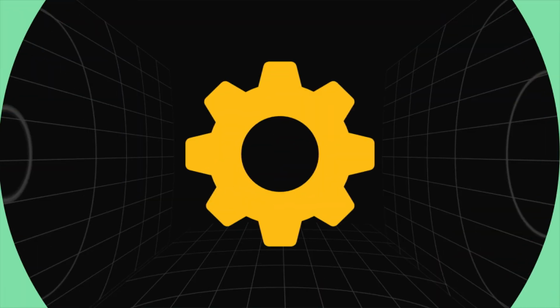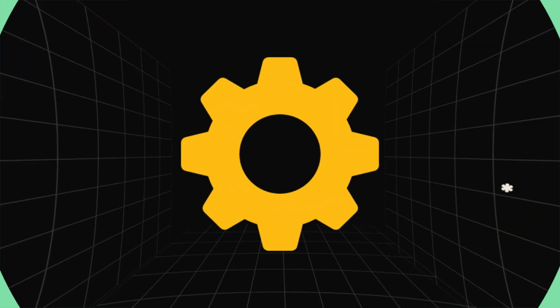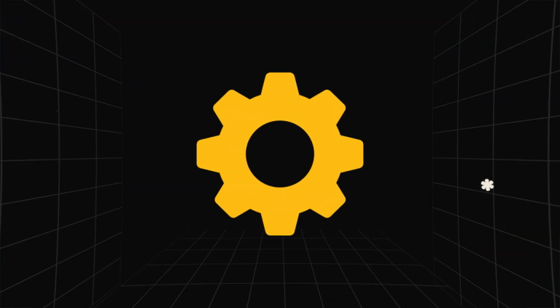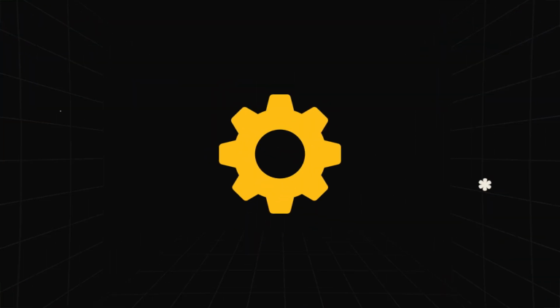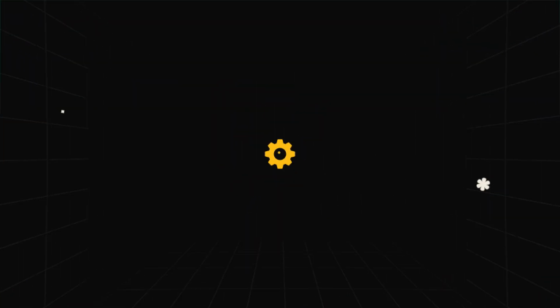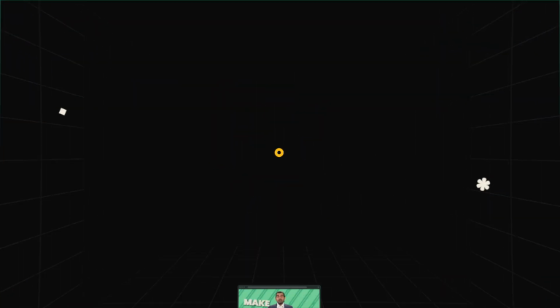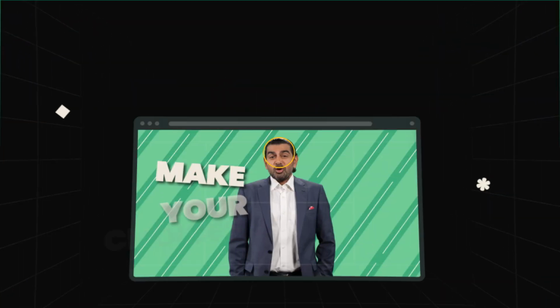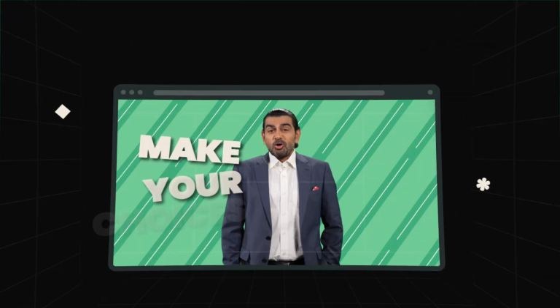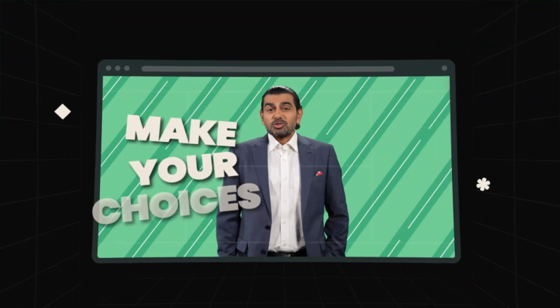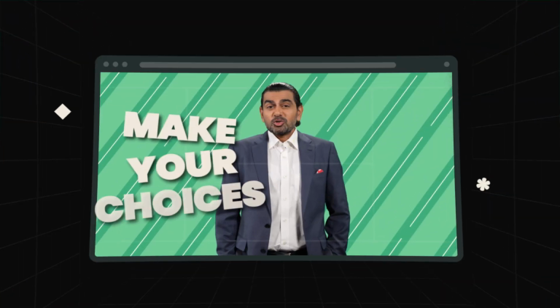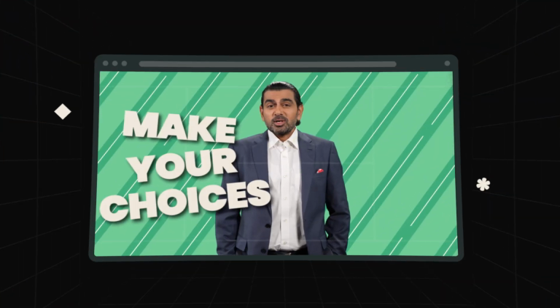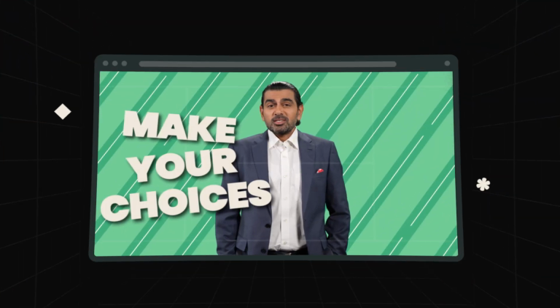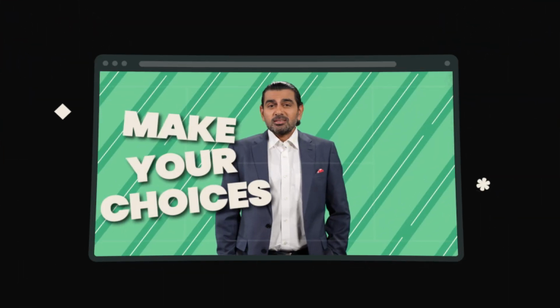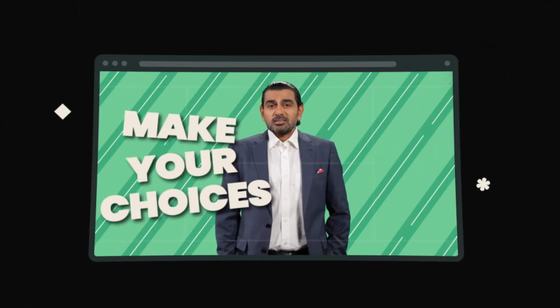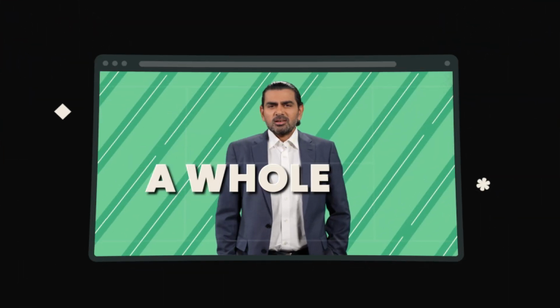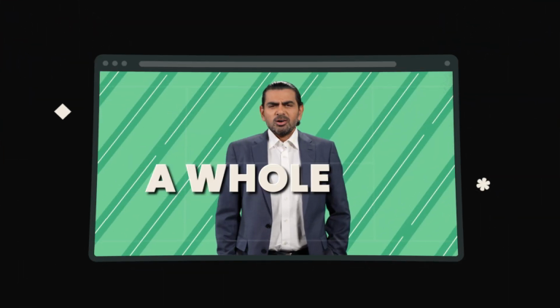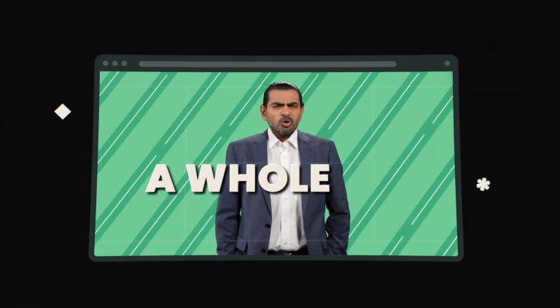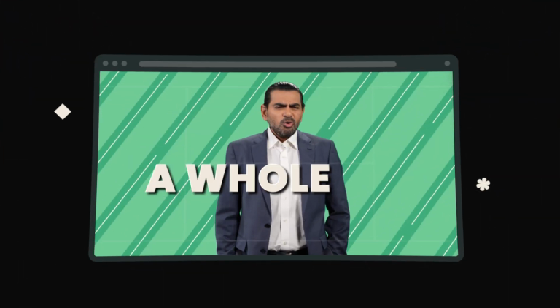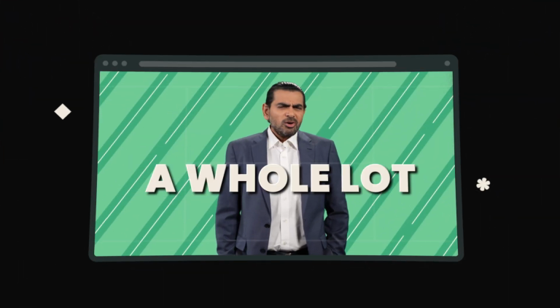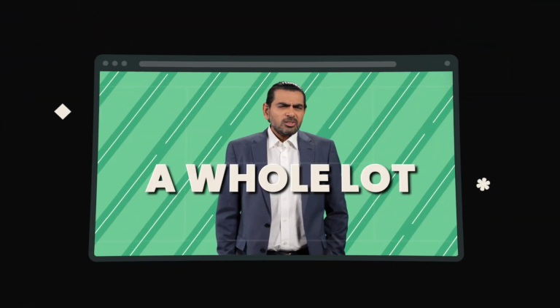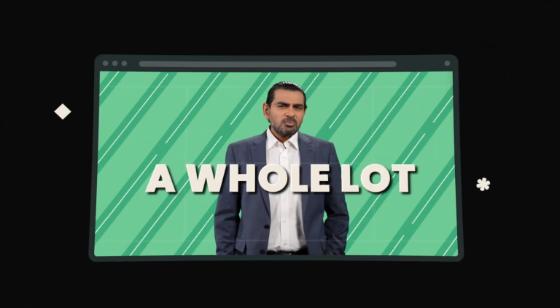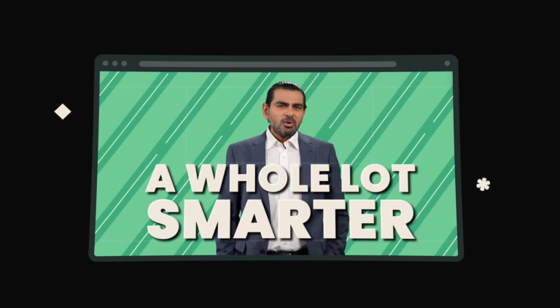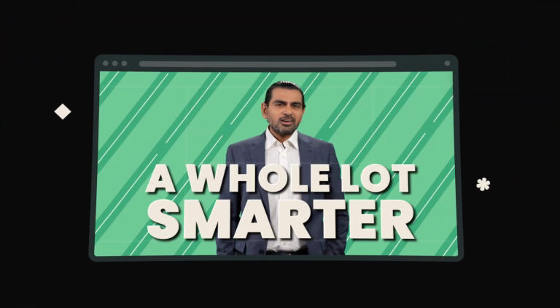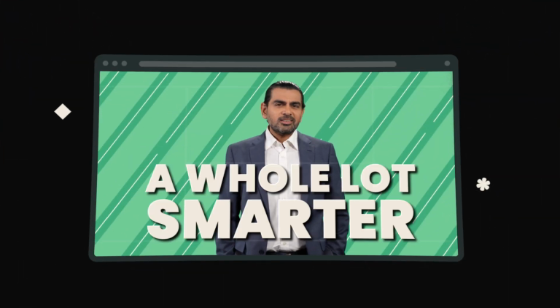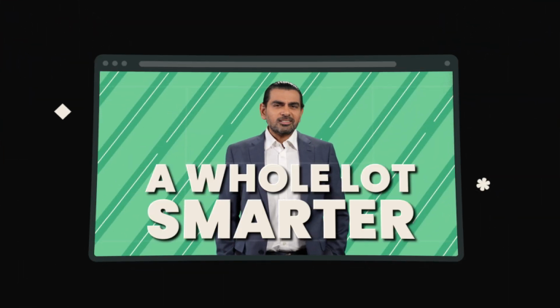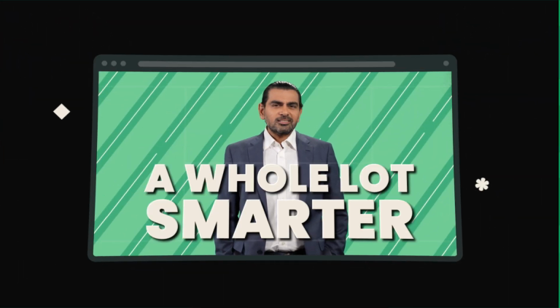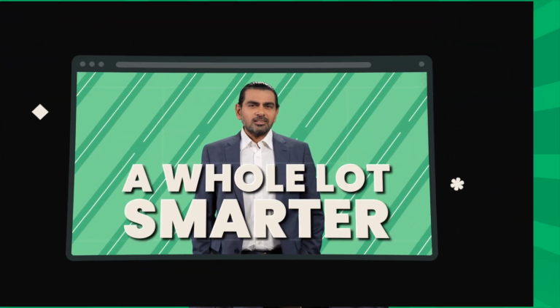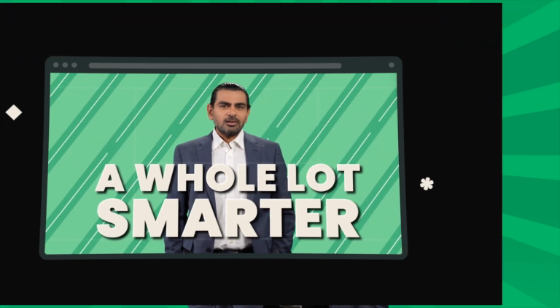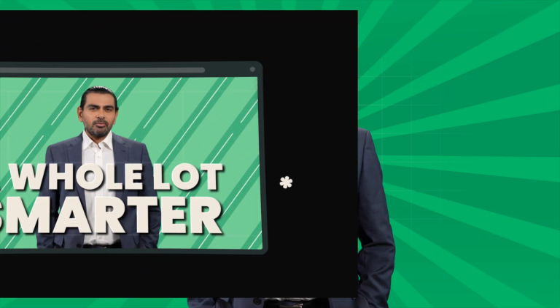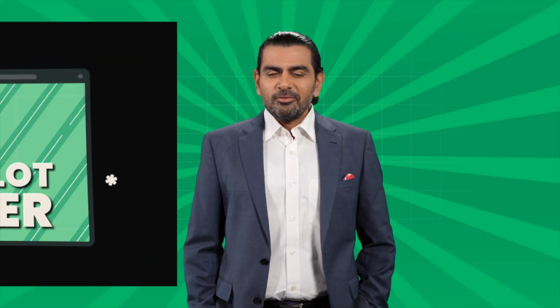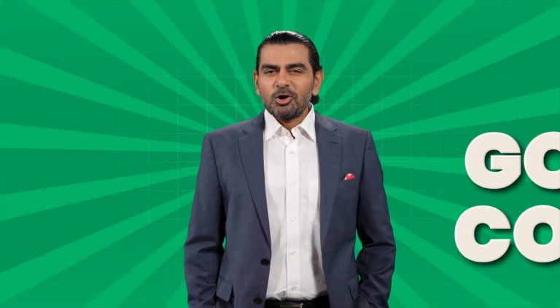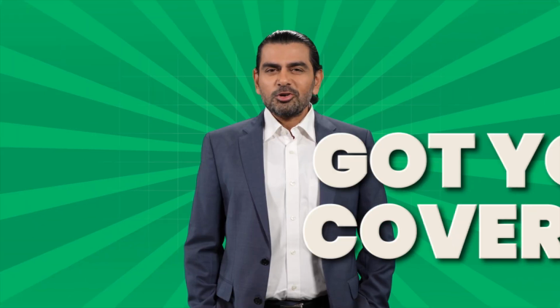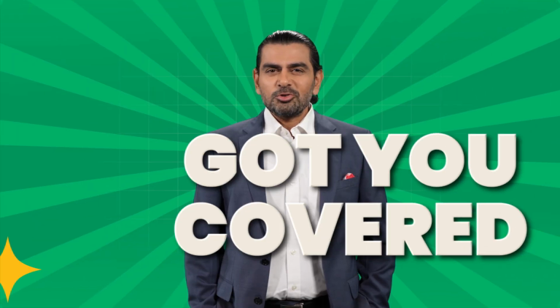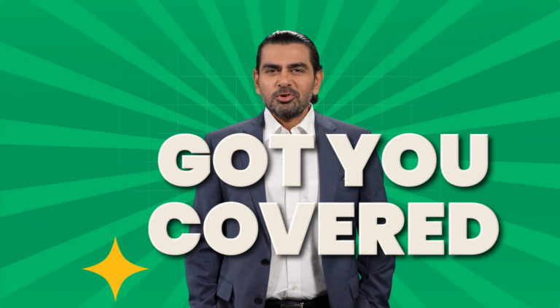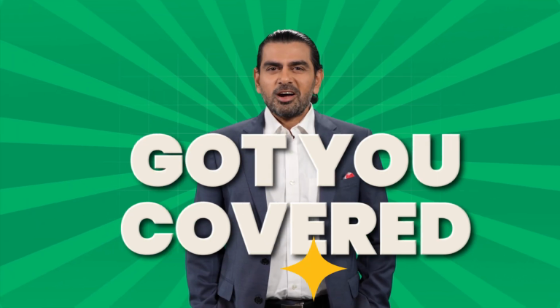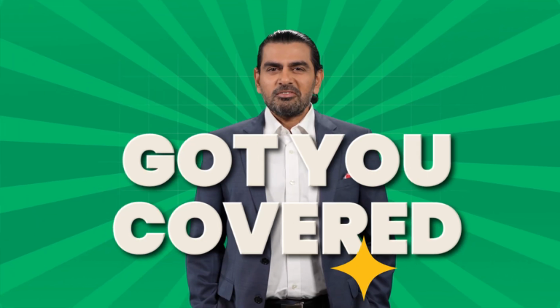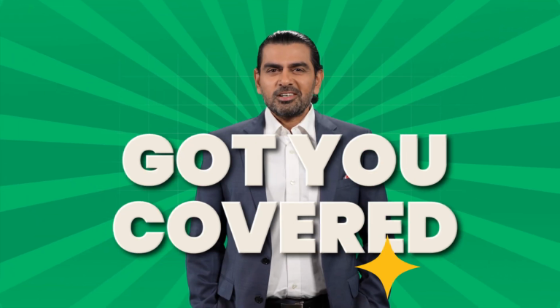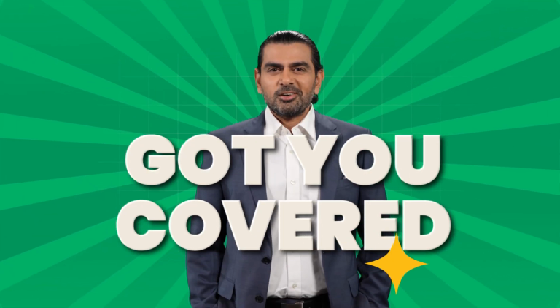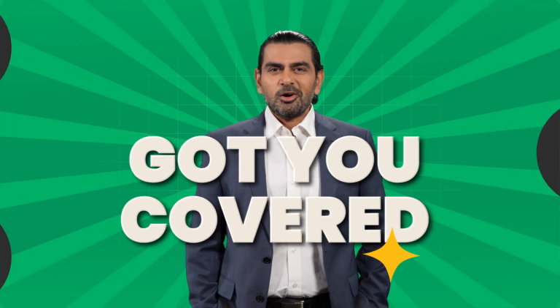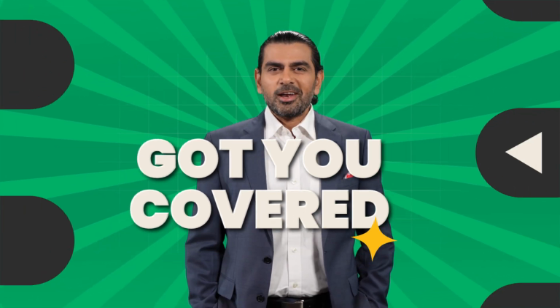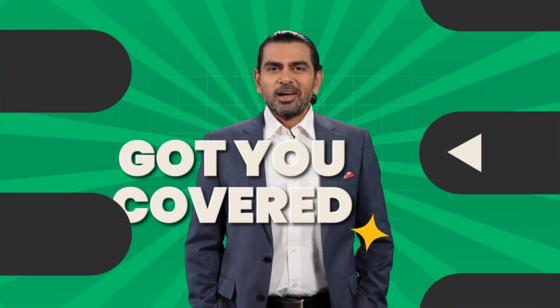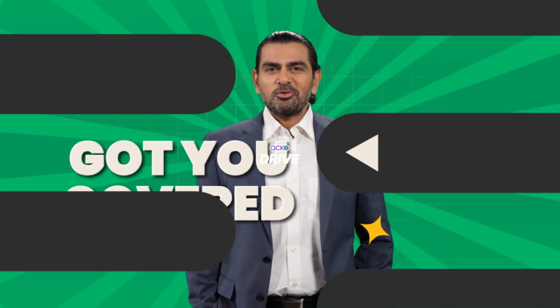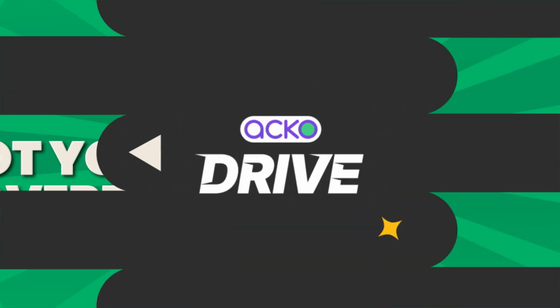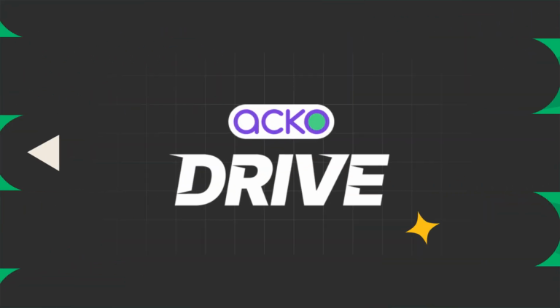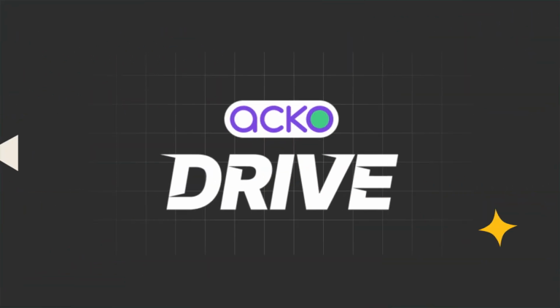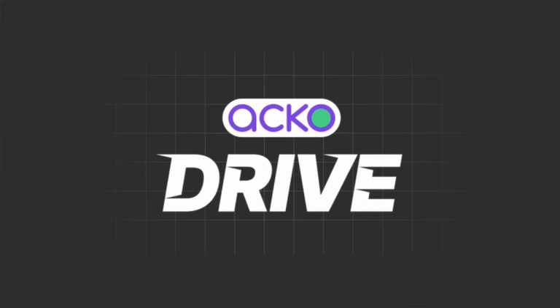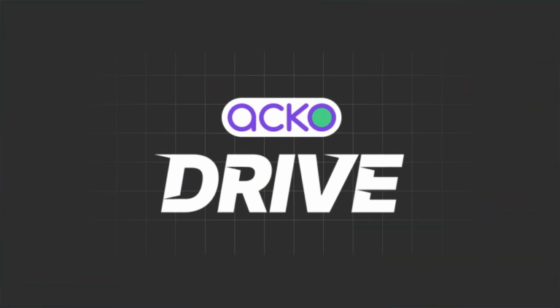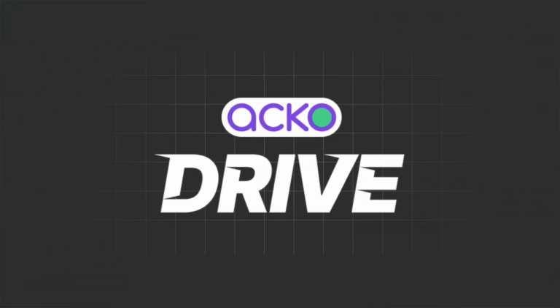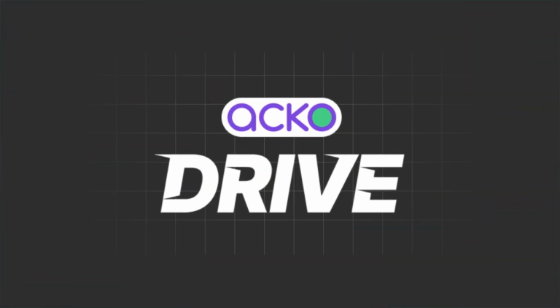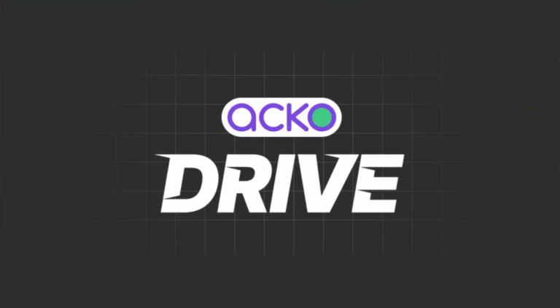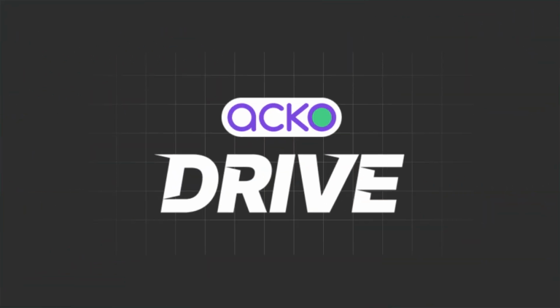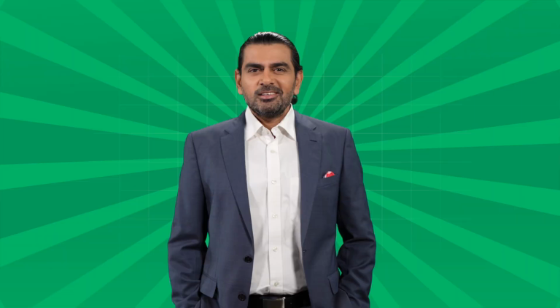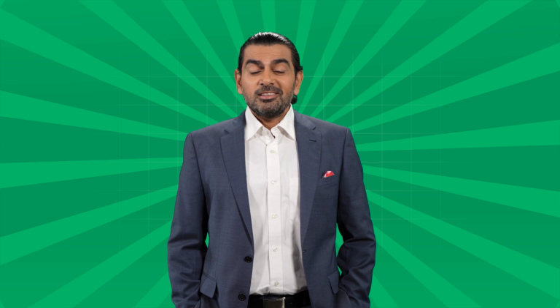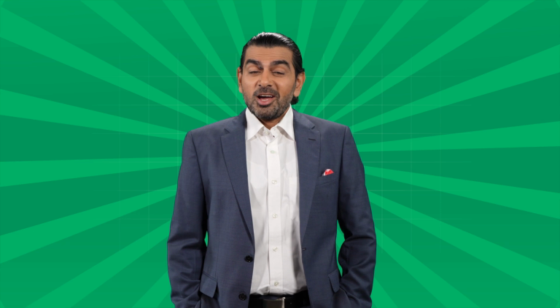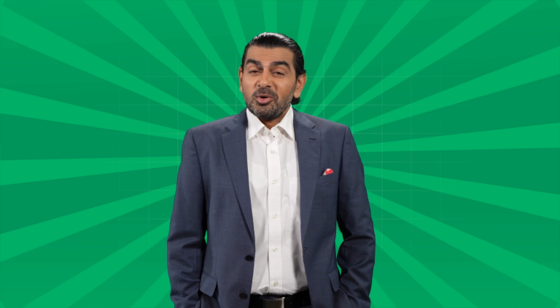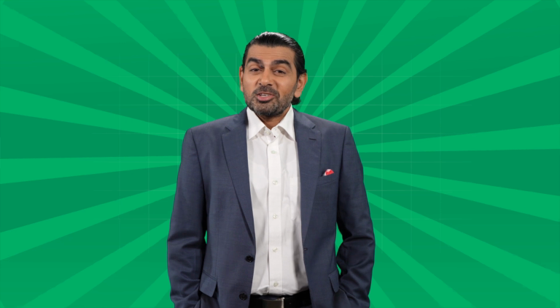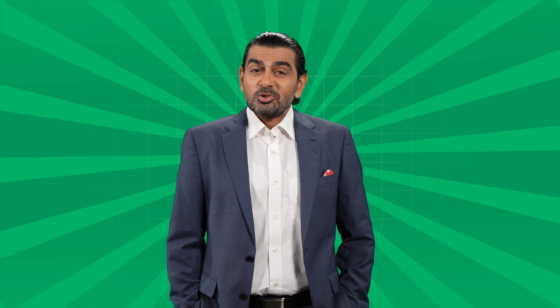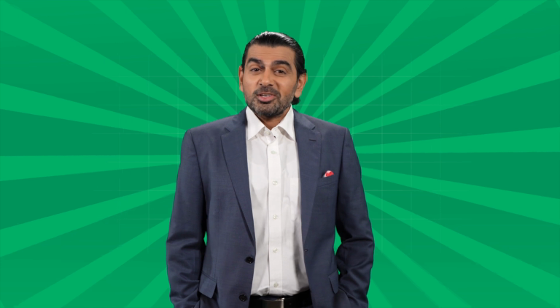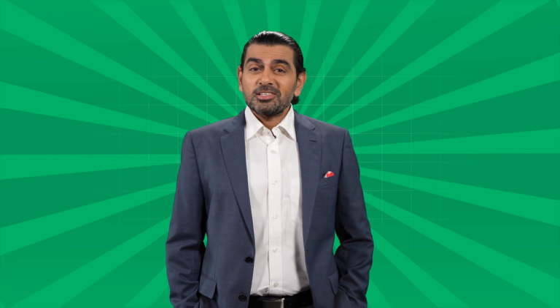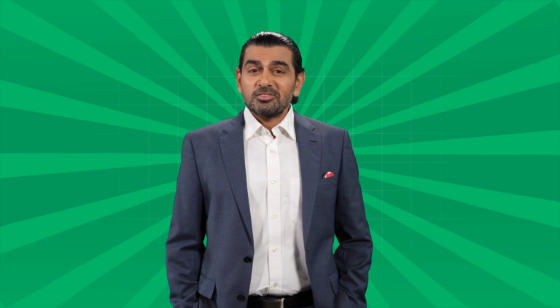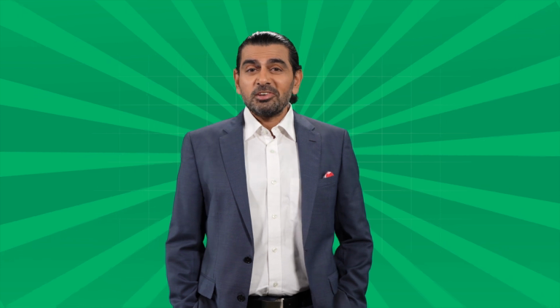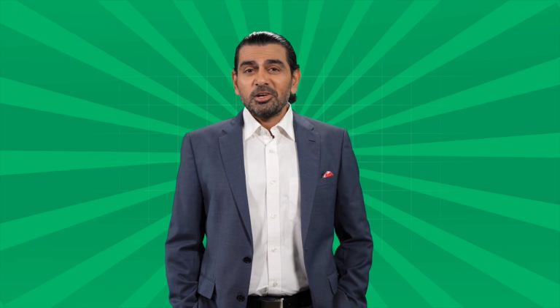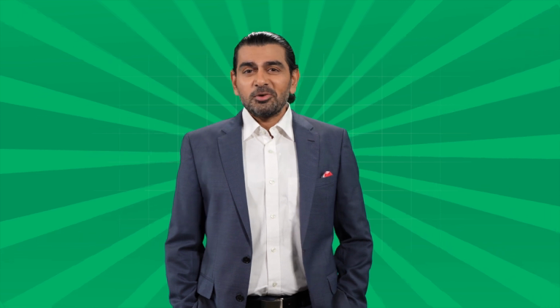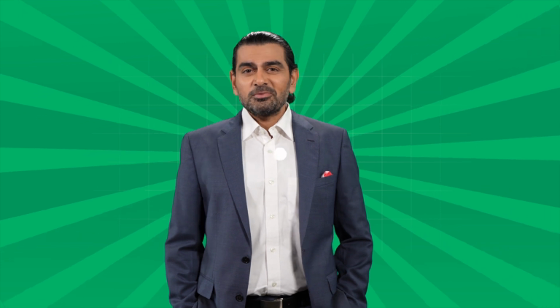Make your choices a whole lot smarter. We've got you covered on Accordrive. Now enjoy this video.